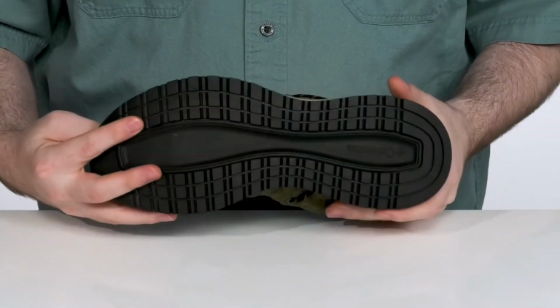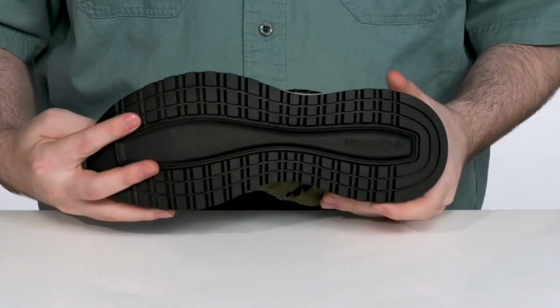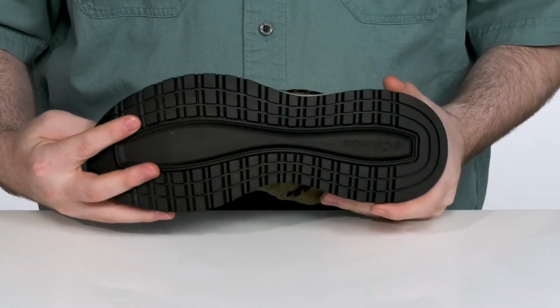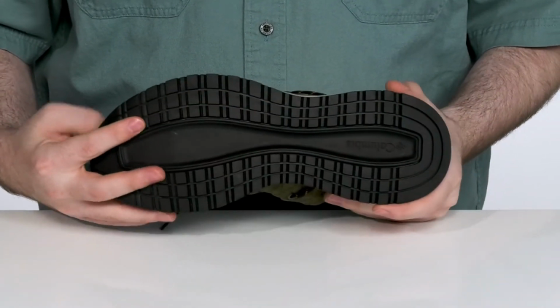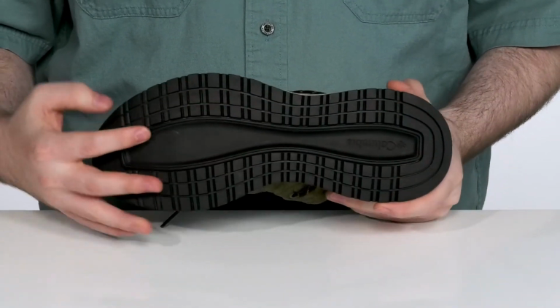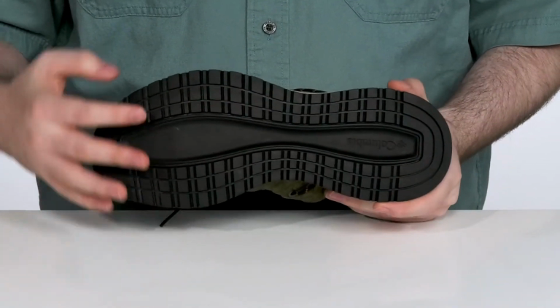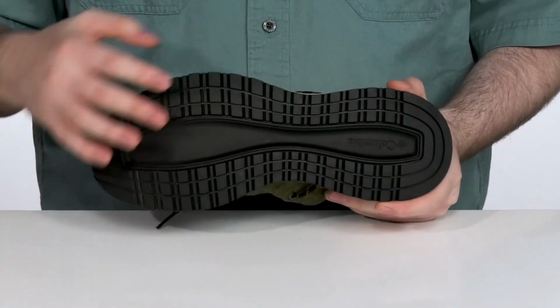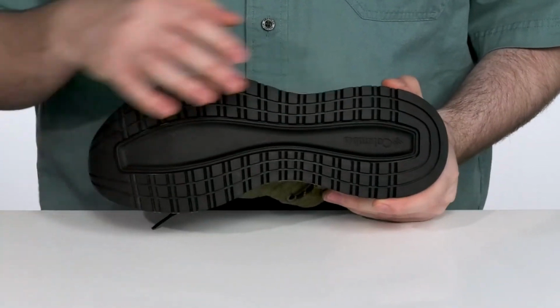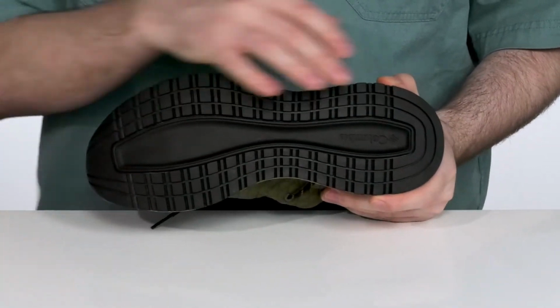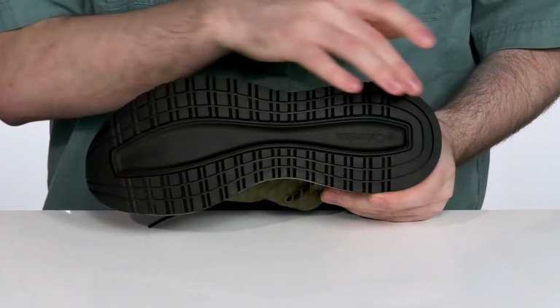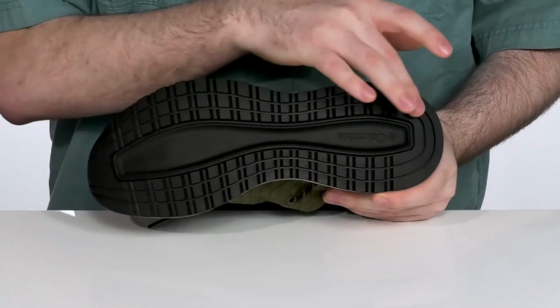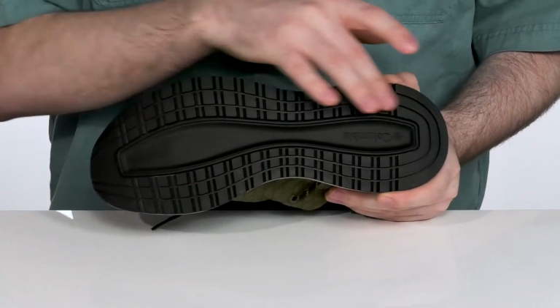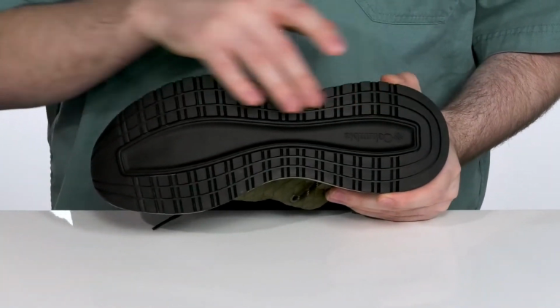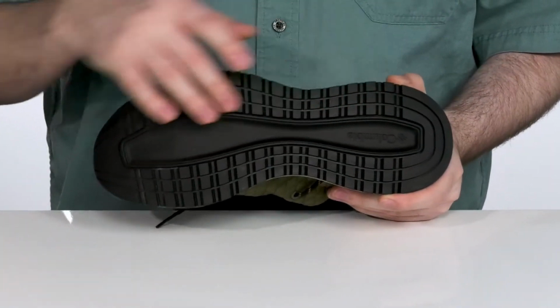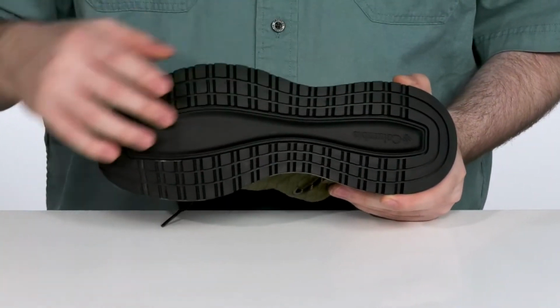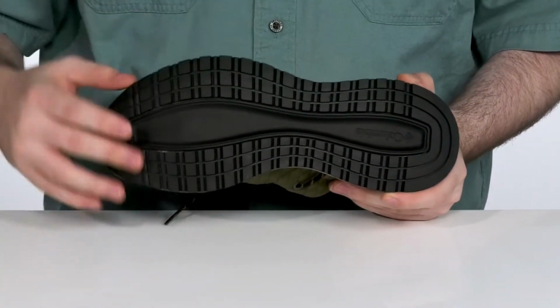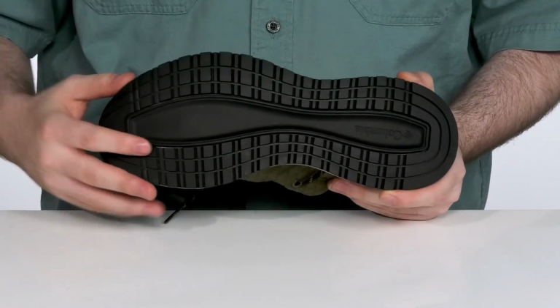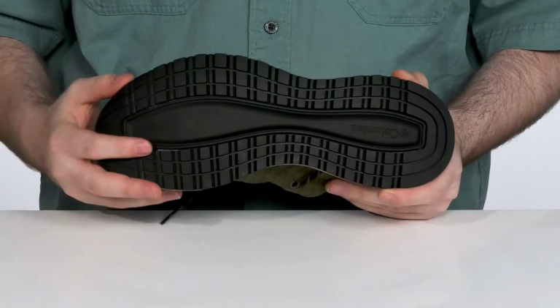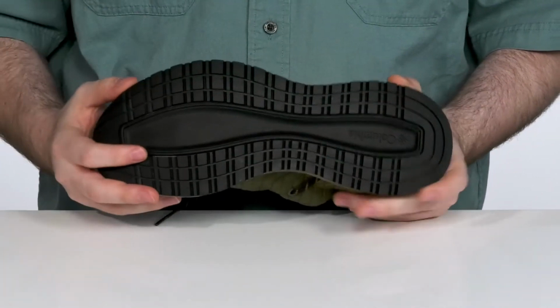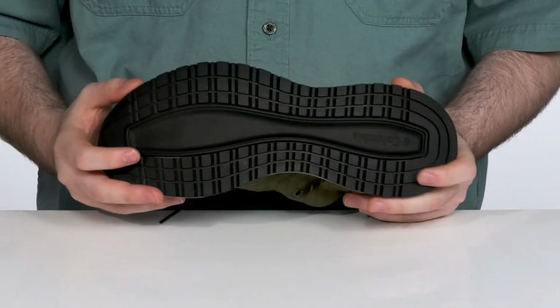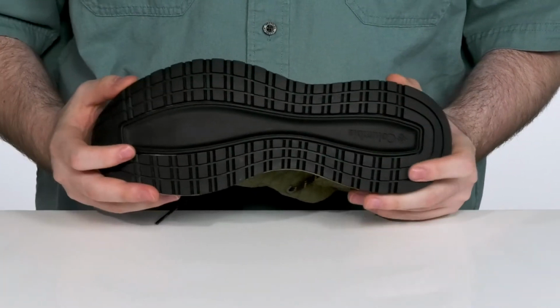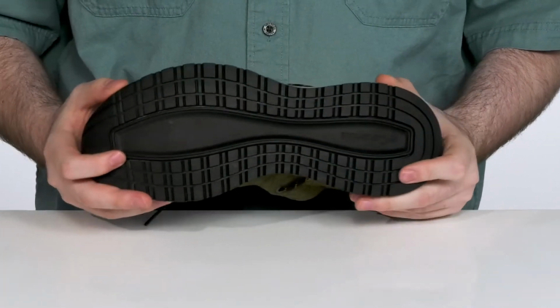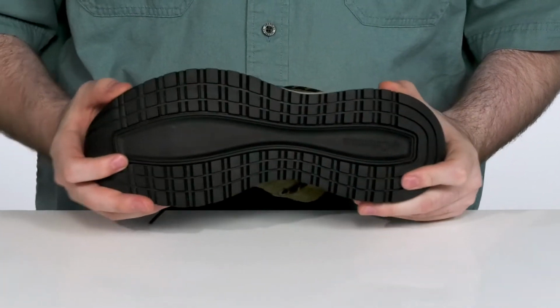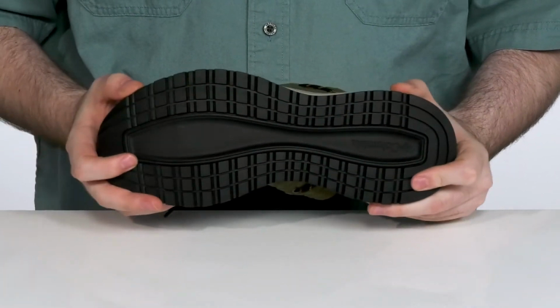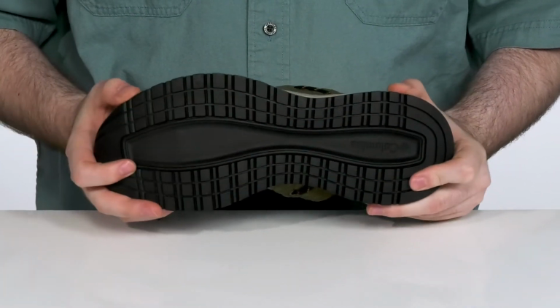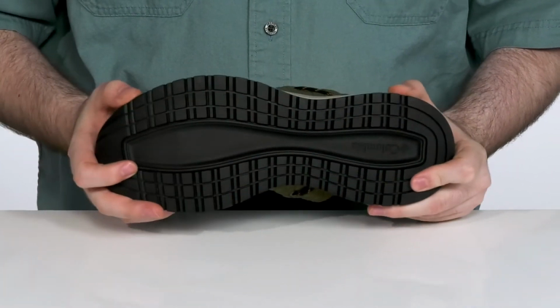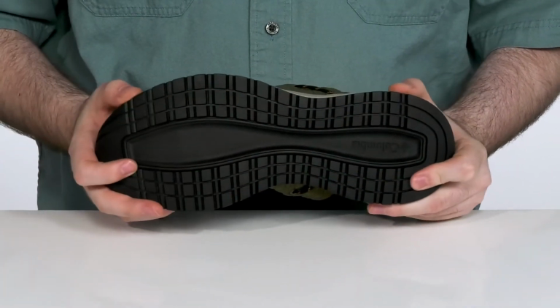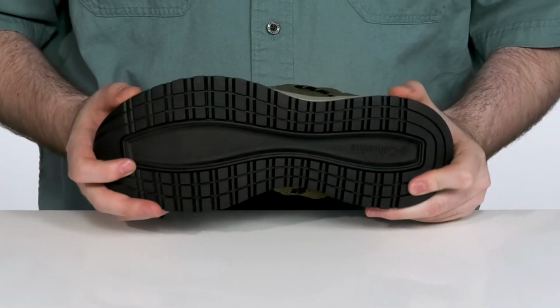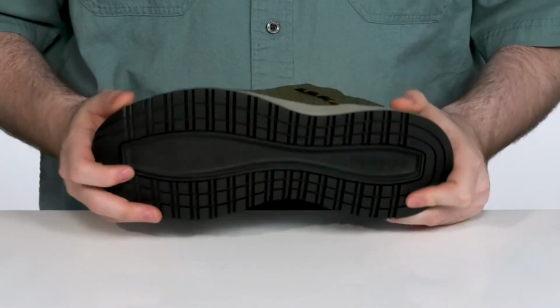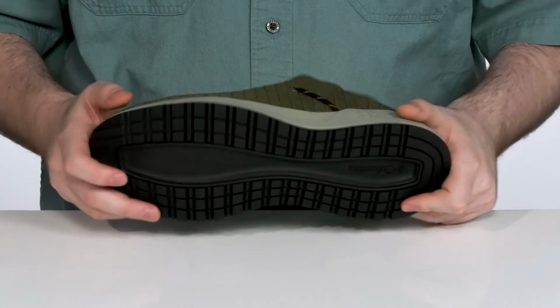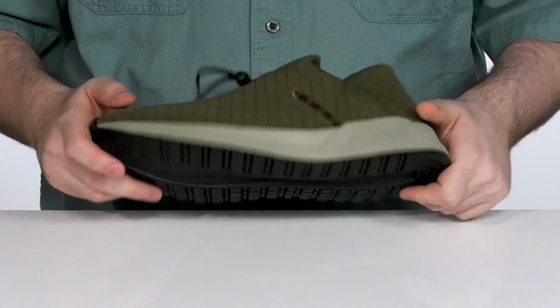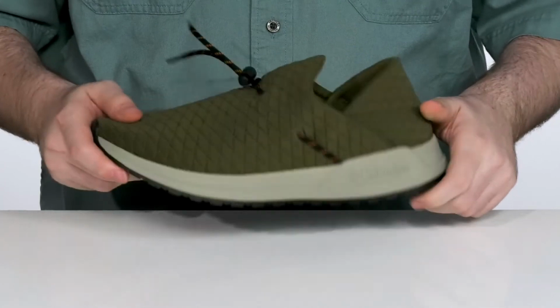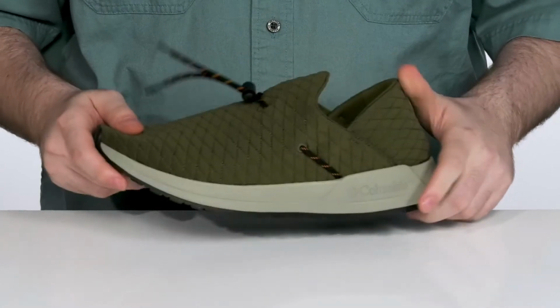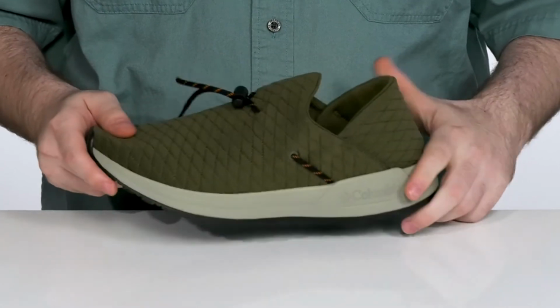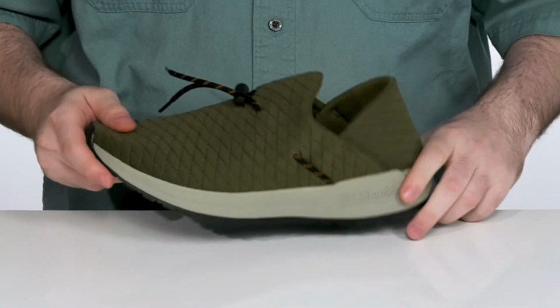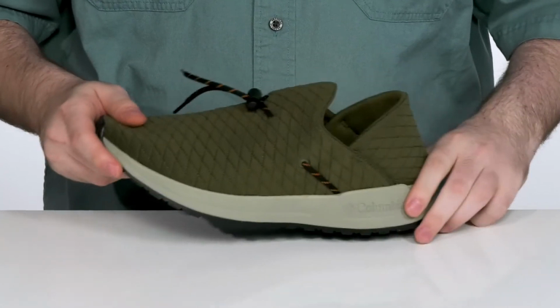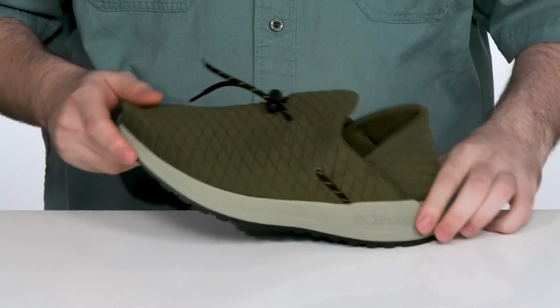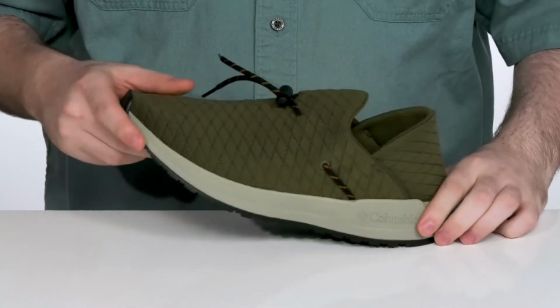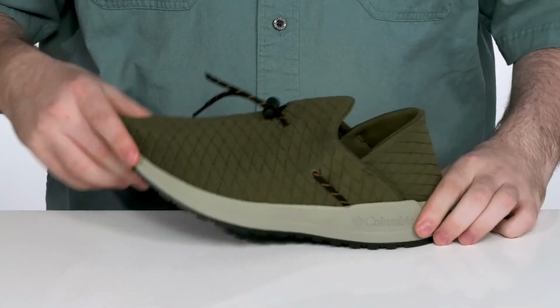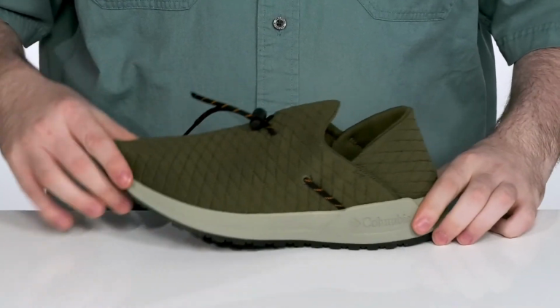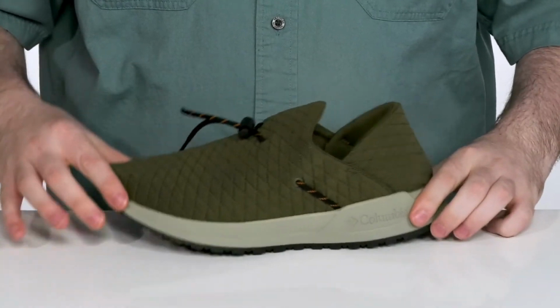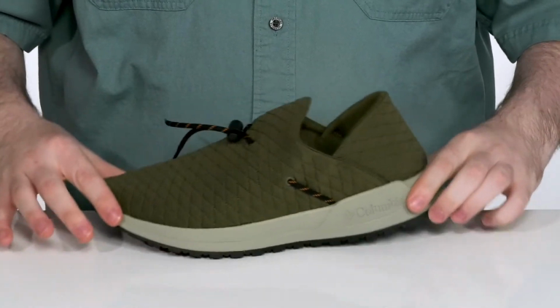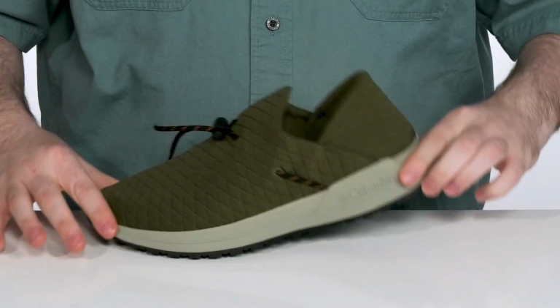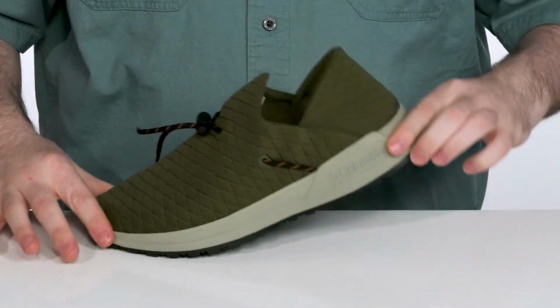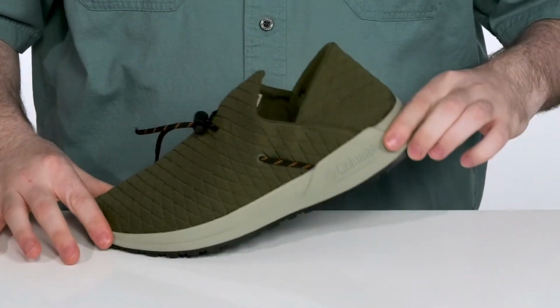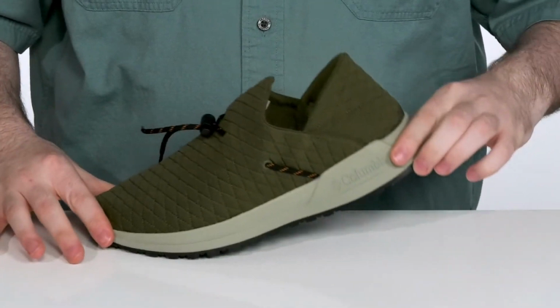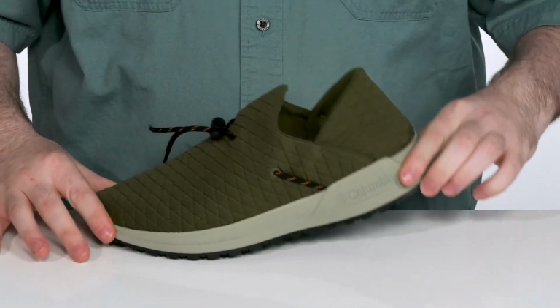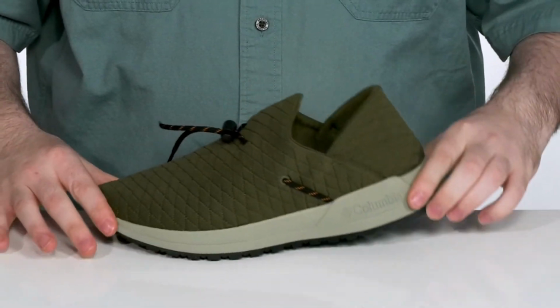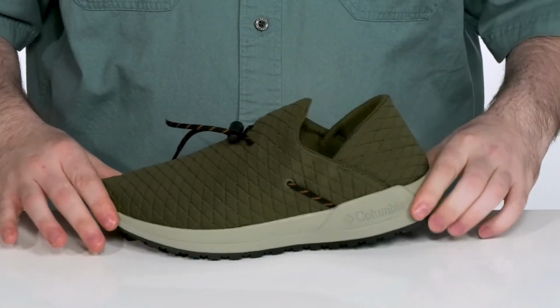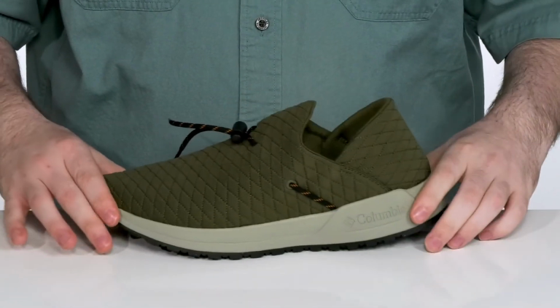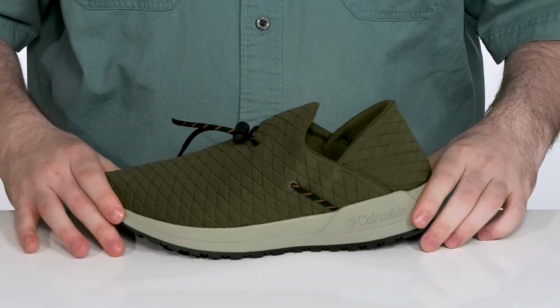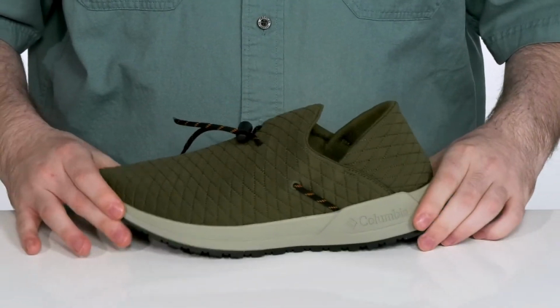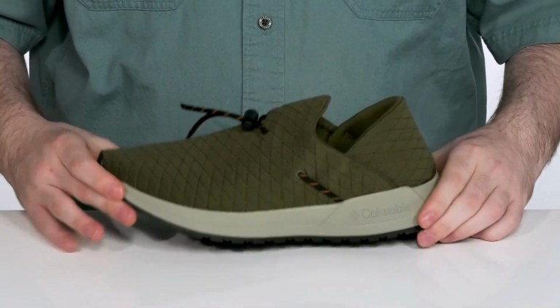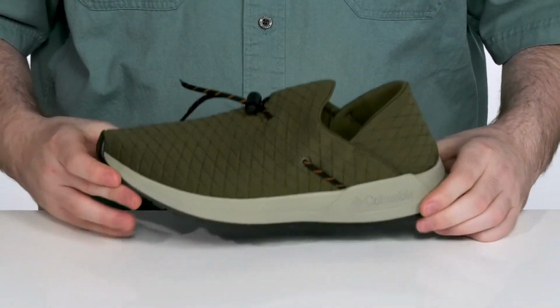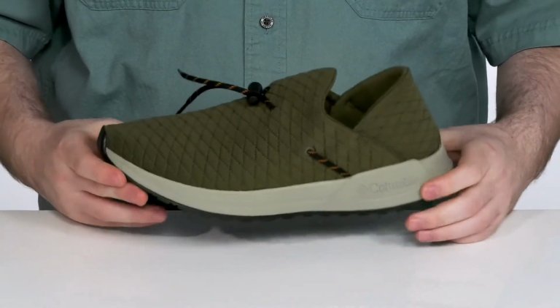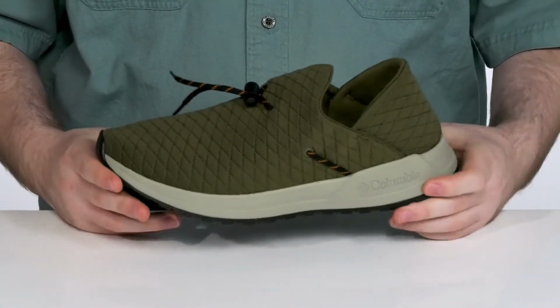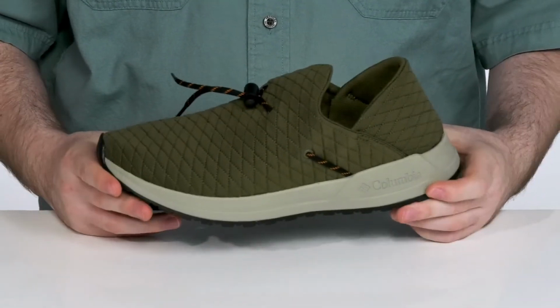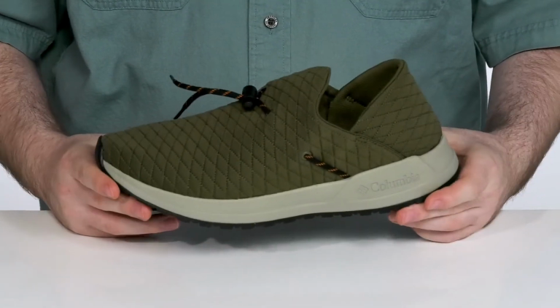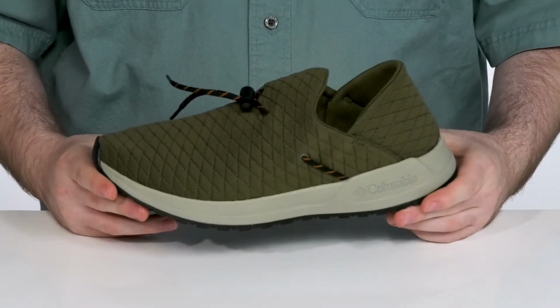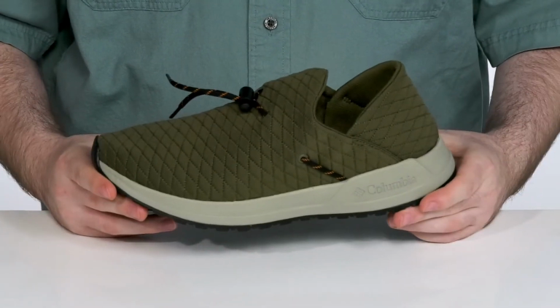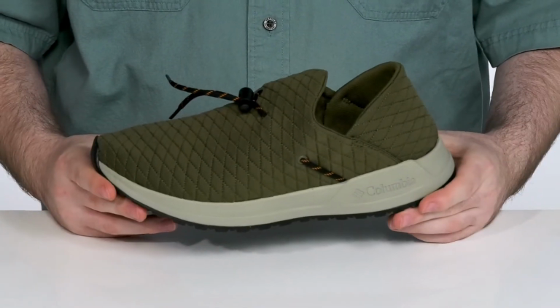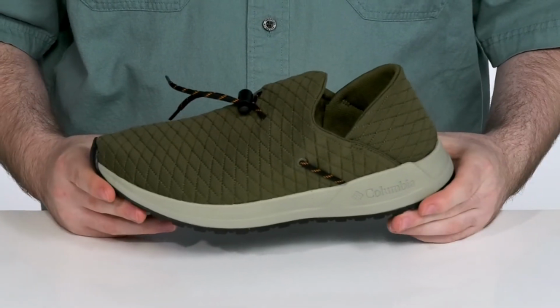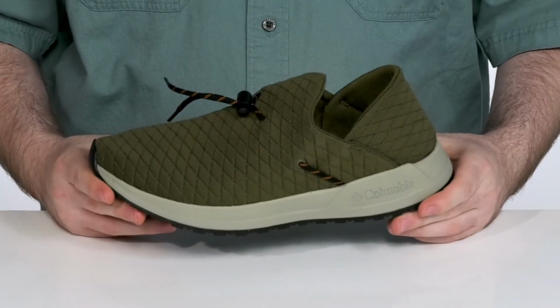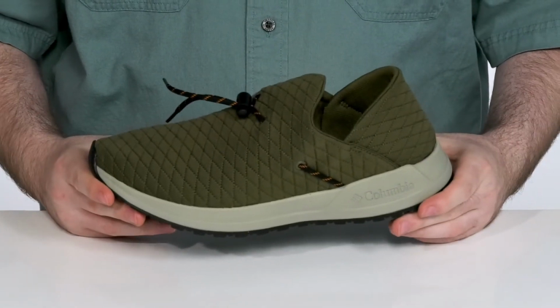Underneath it has a synthetic outsole that offers a bit of better grip, with a heel-to-toe ratio that's going to keep you moving forward.